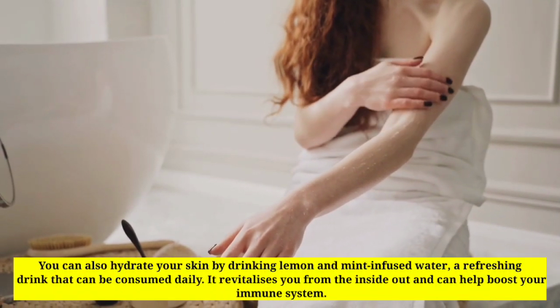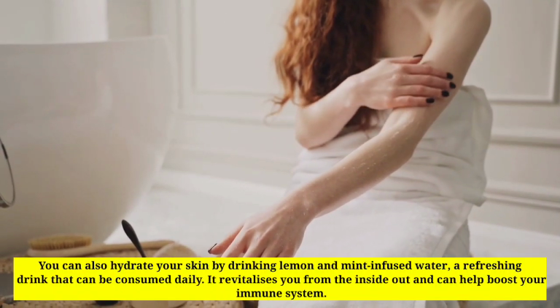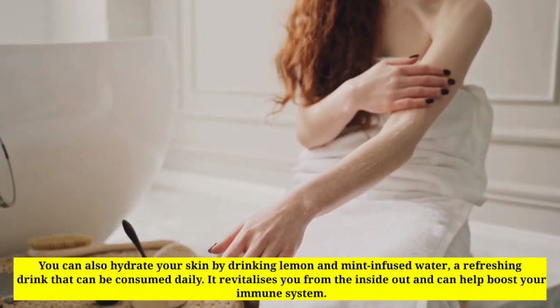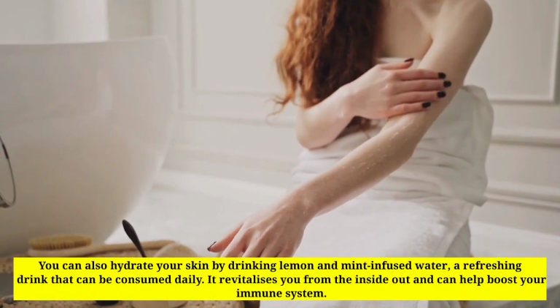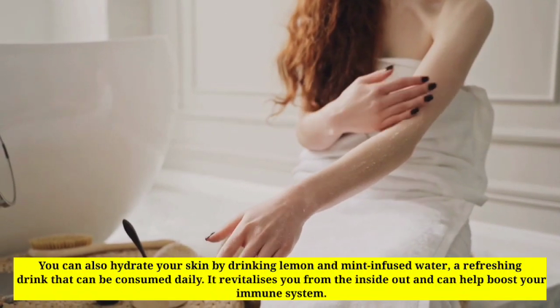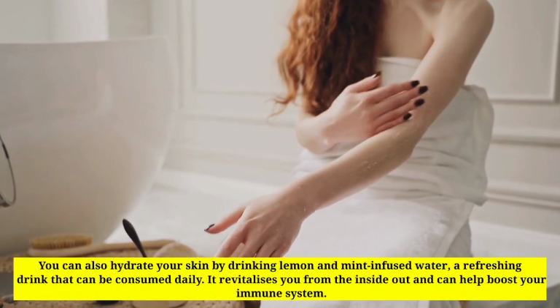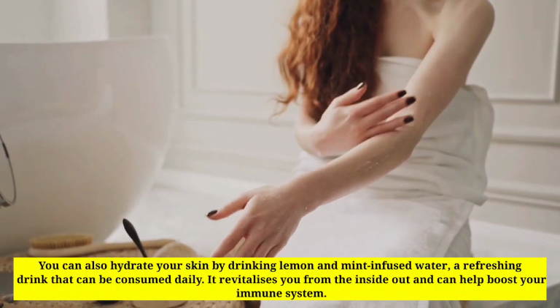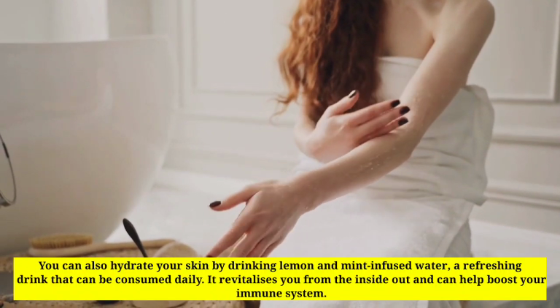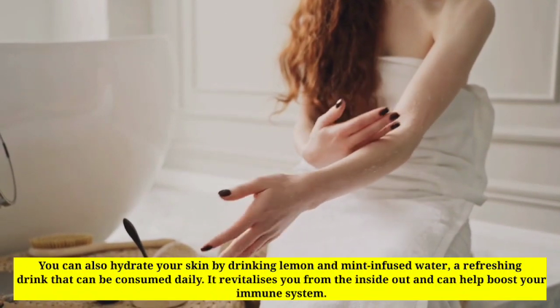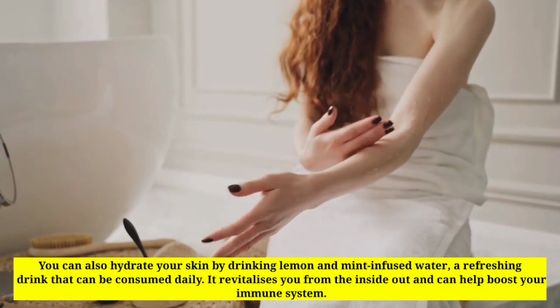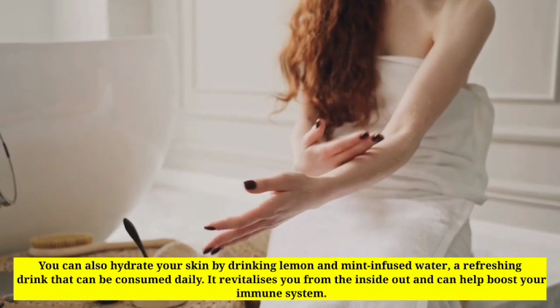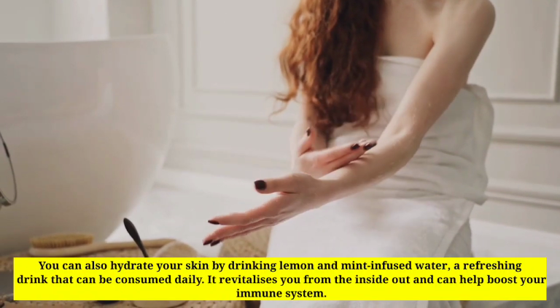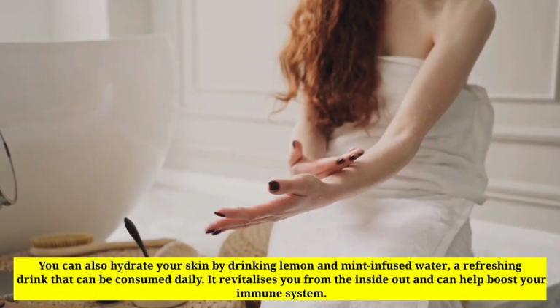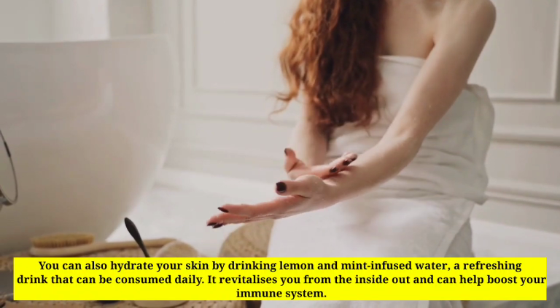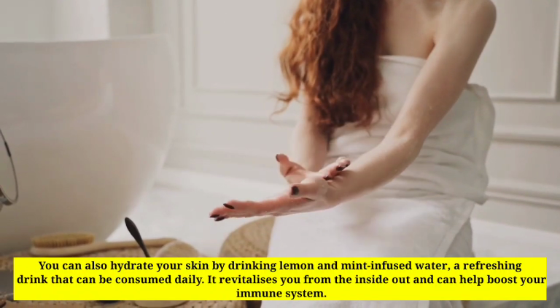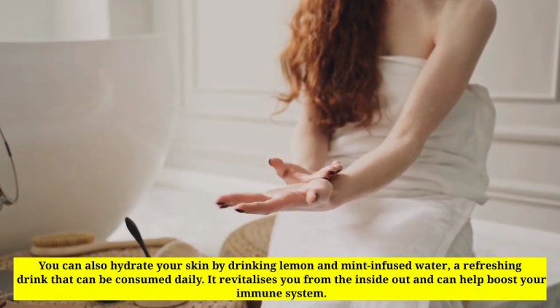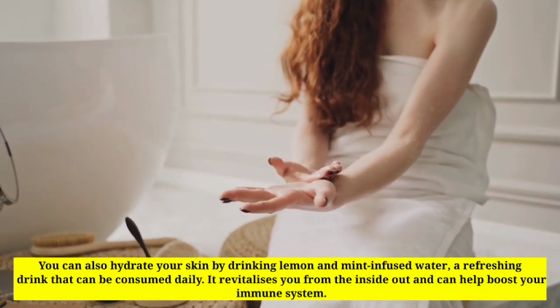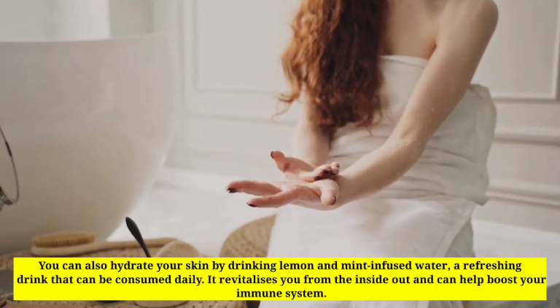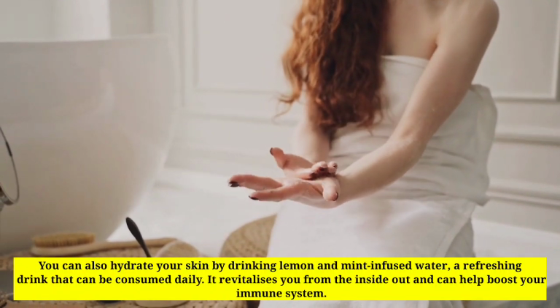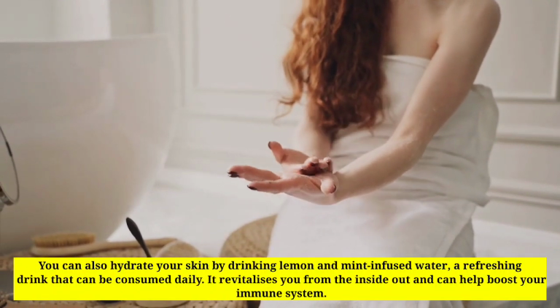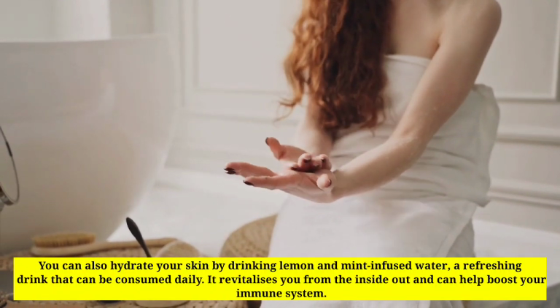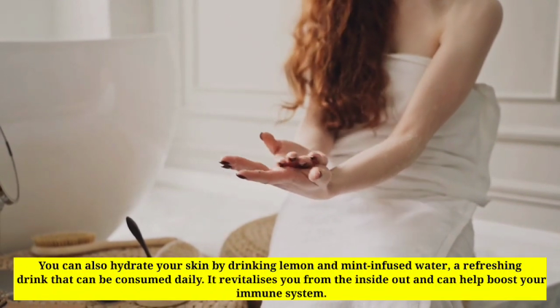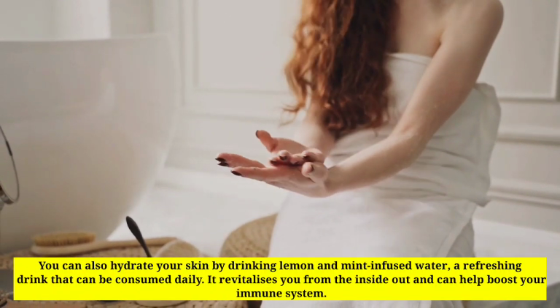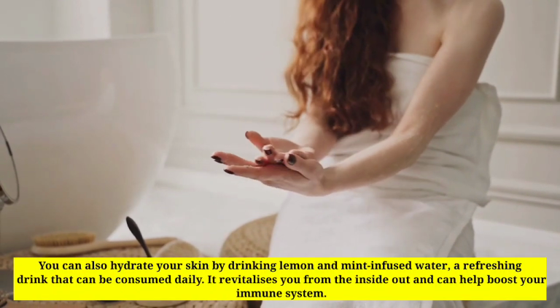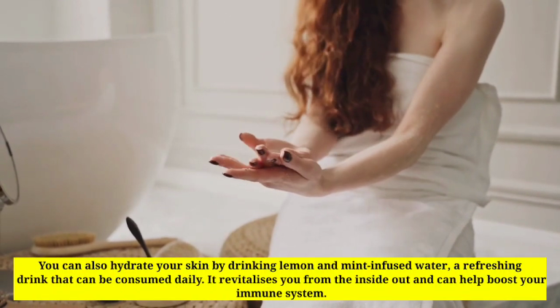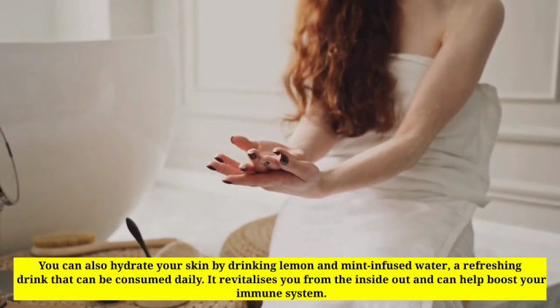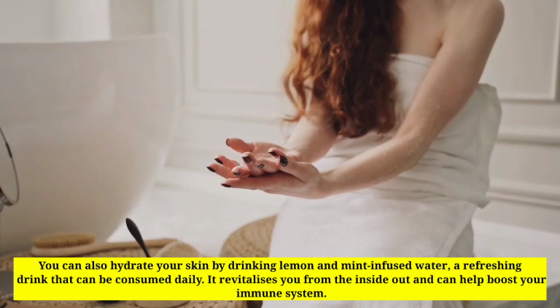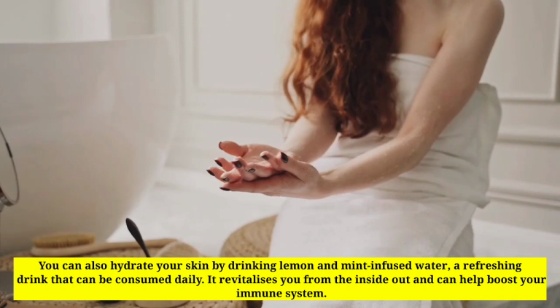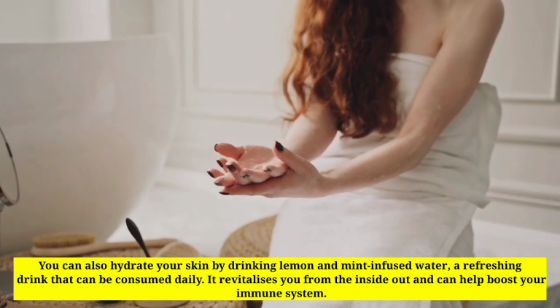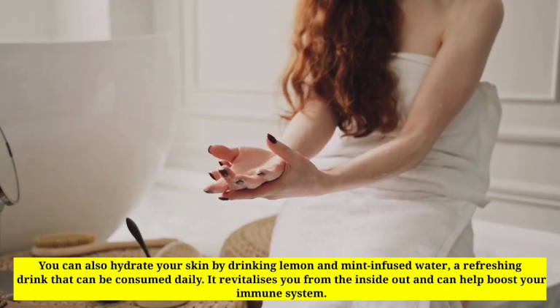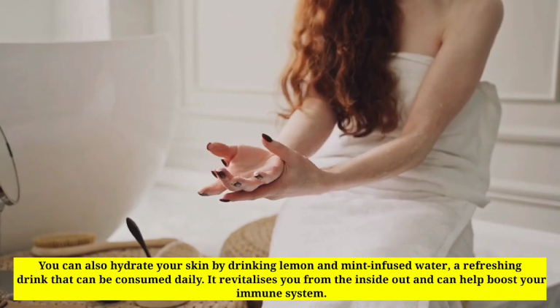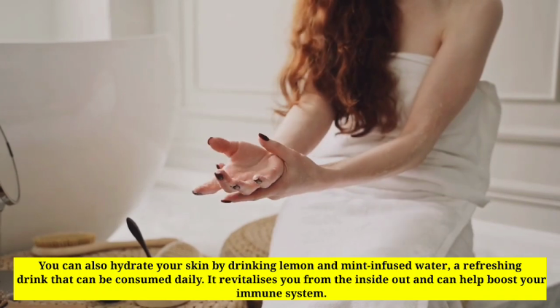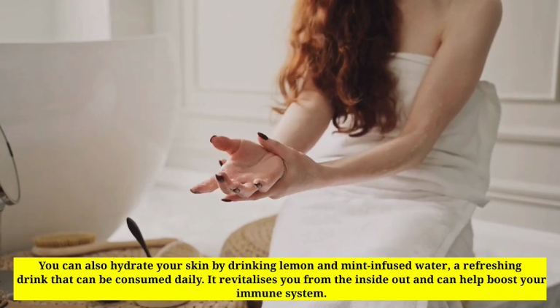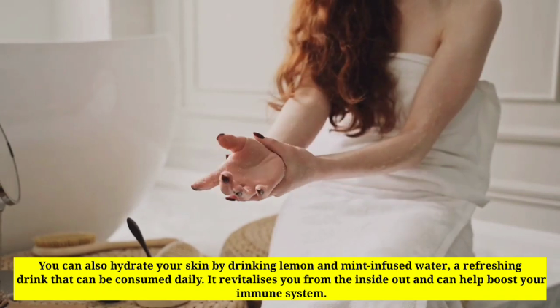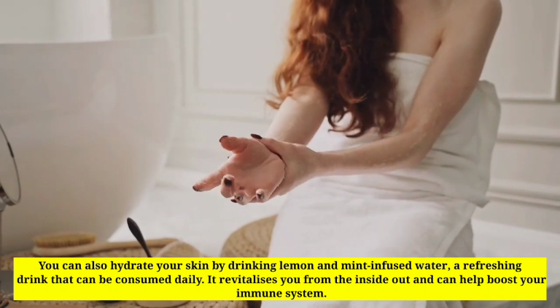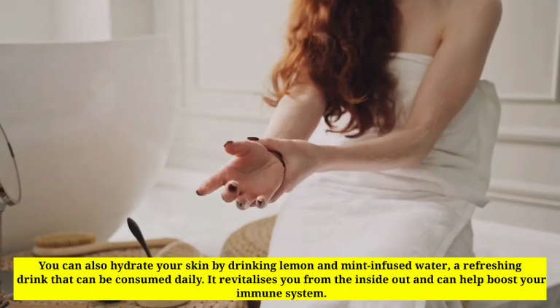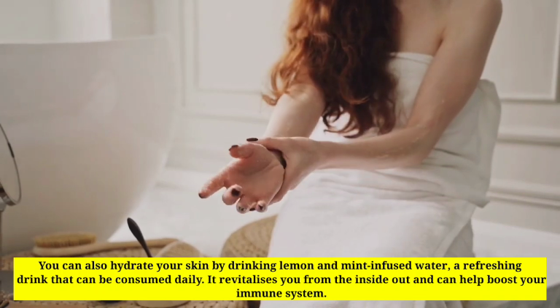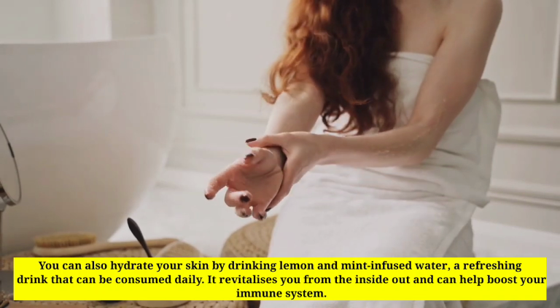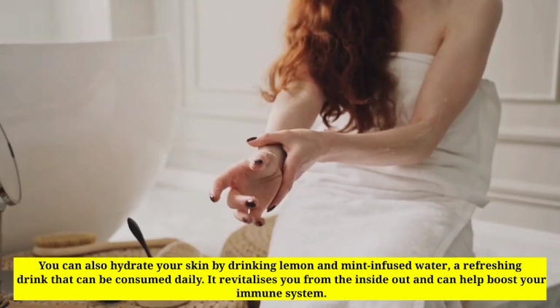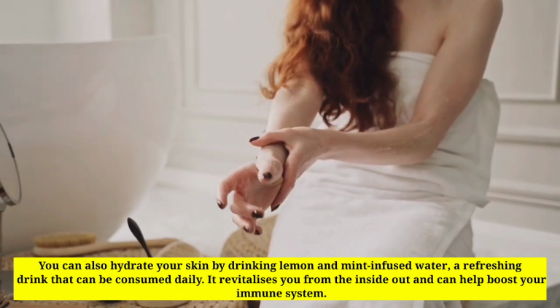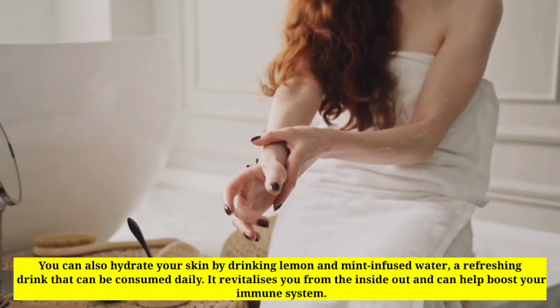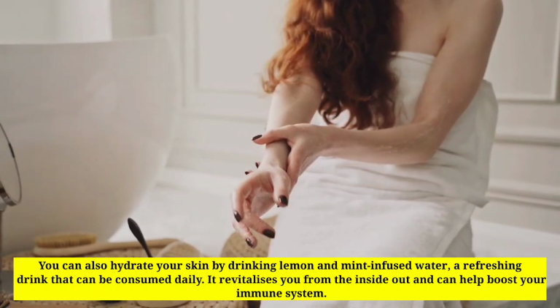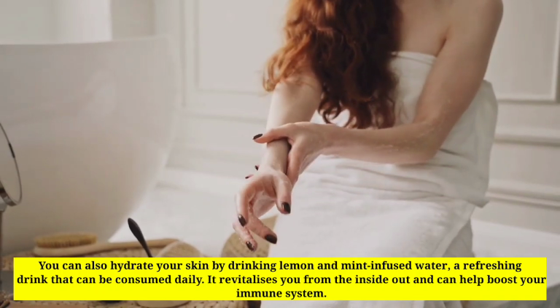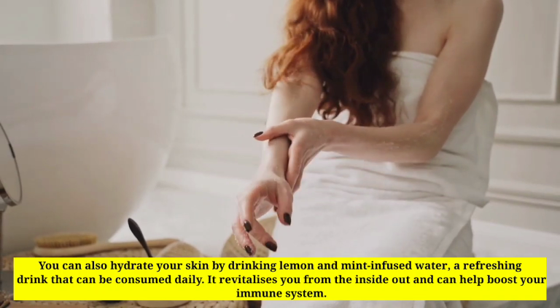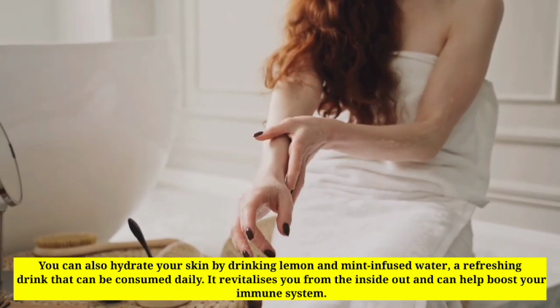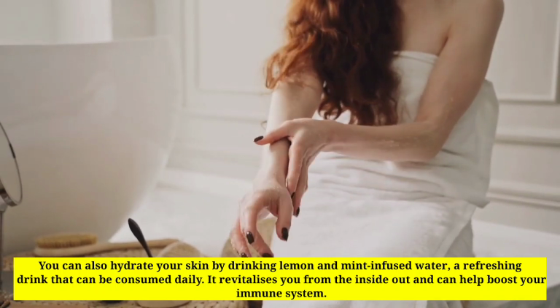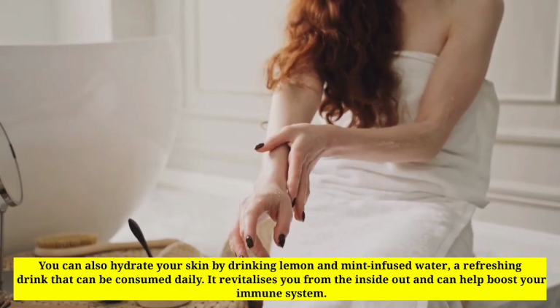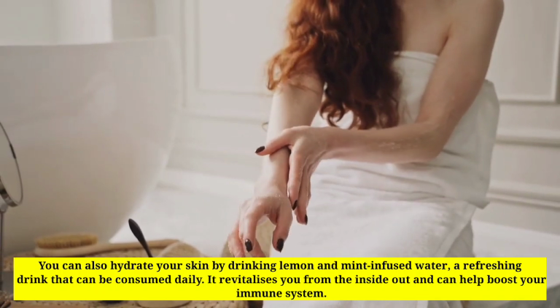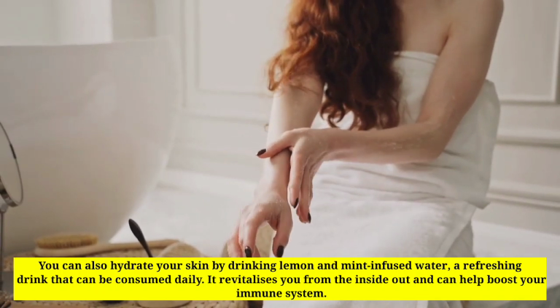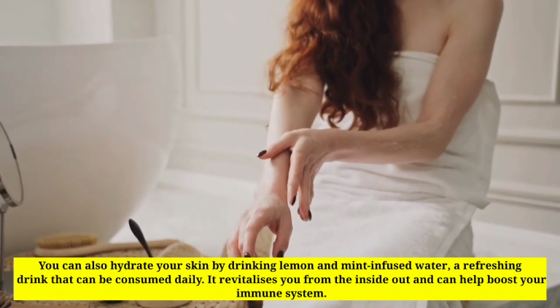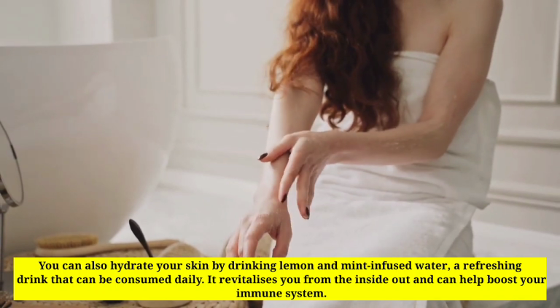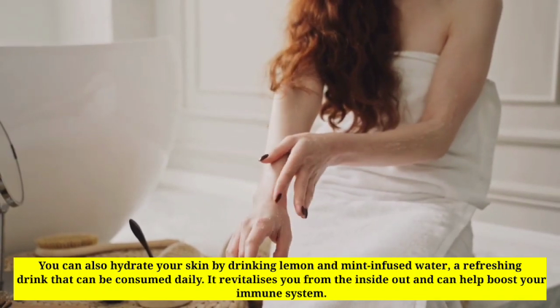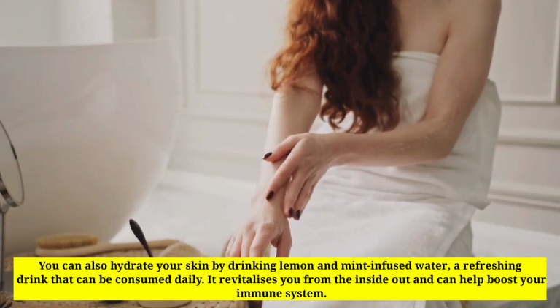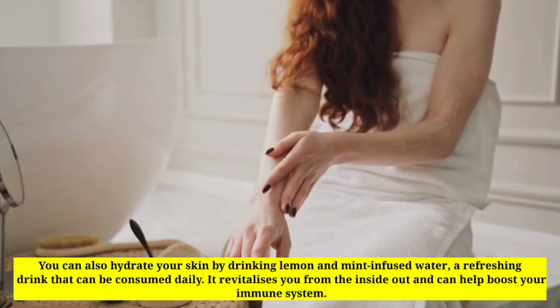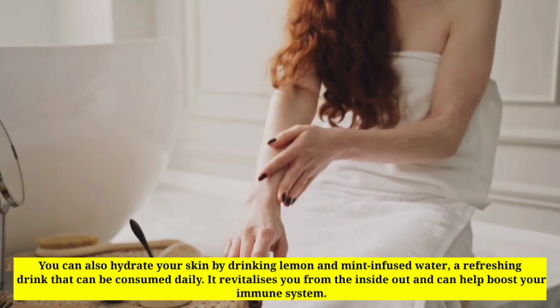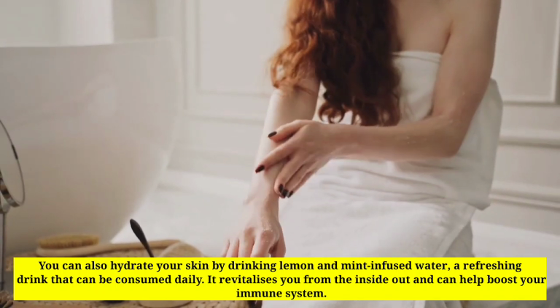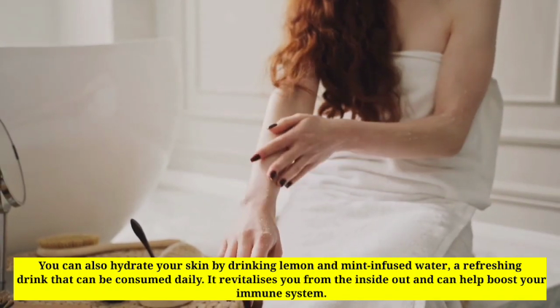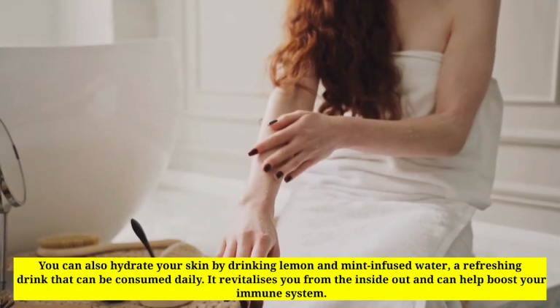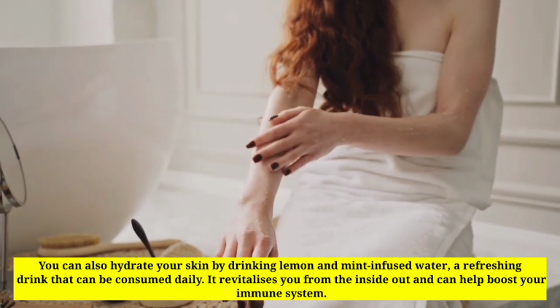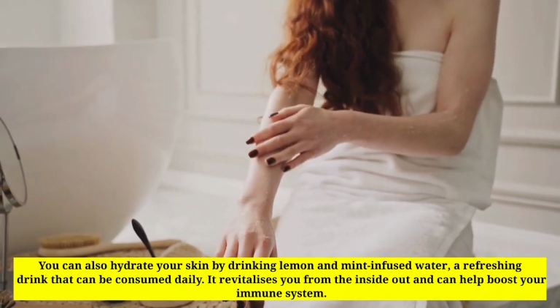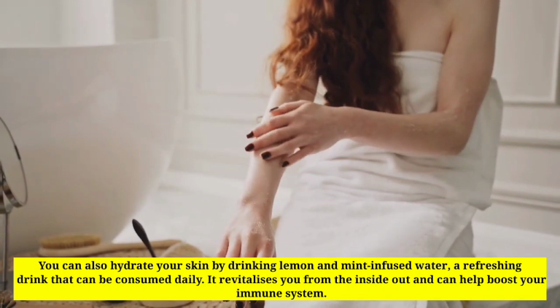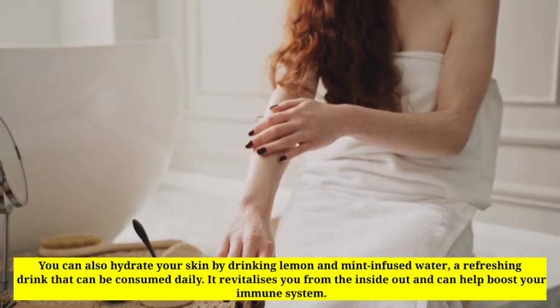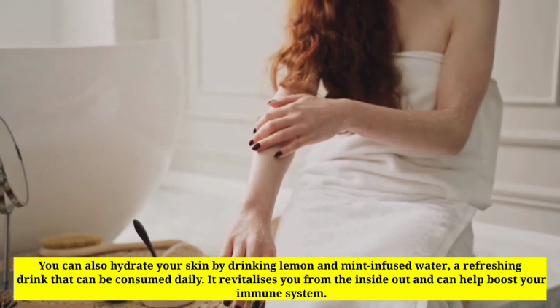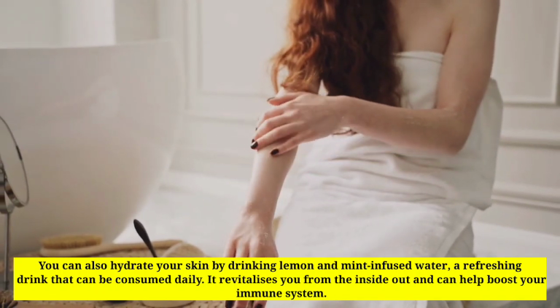This refreshing drink can be consumed daily. It revitalizes you from the inside out and can help boost your immune system.